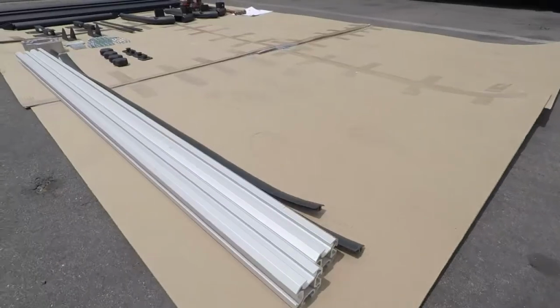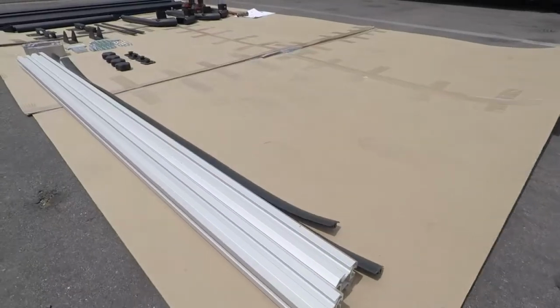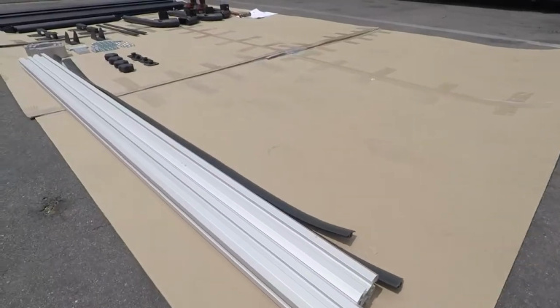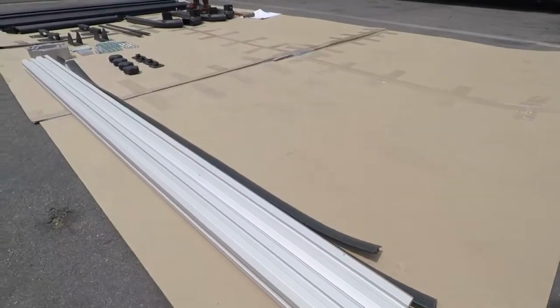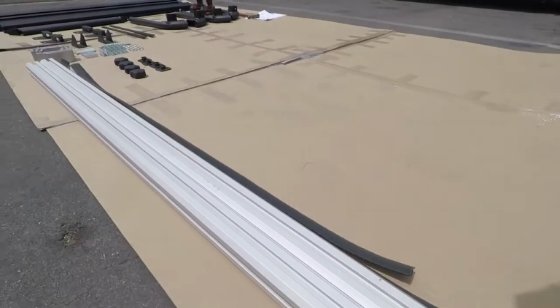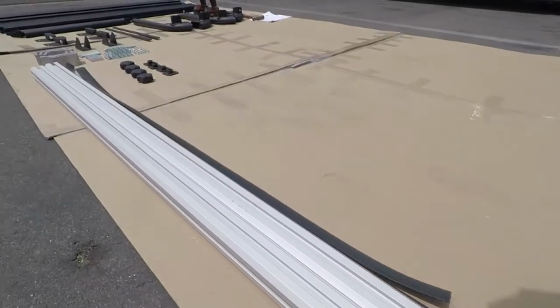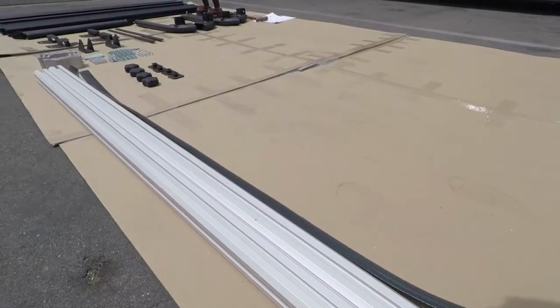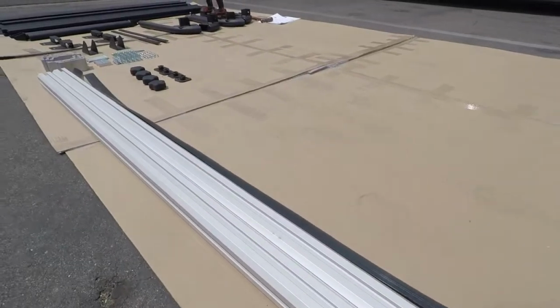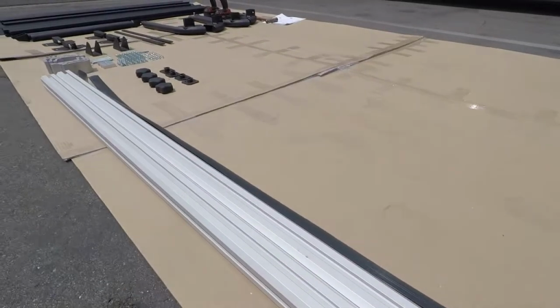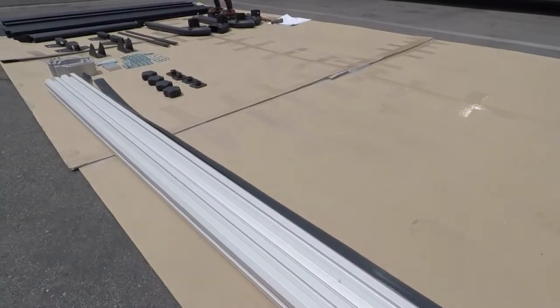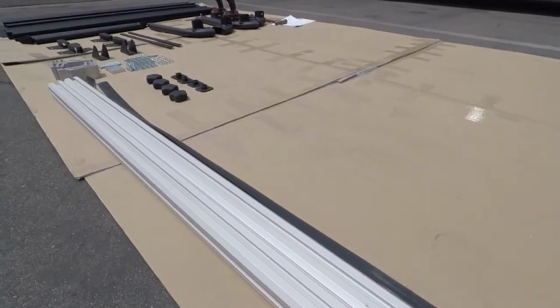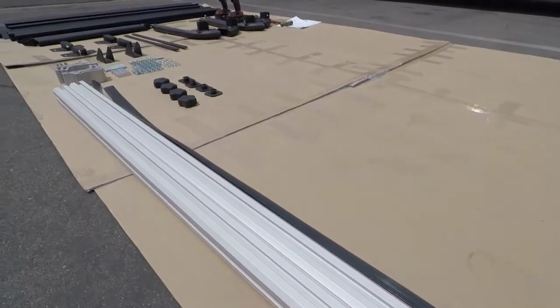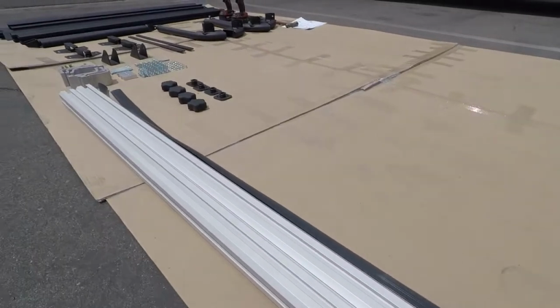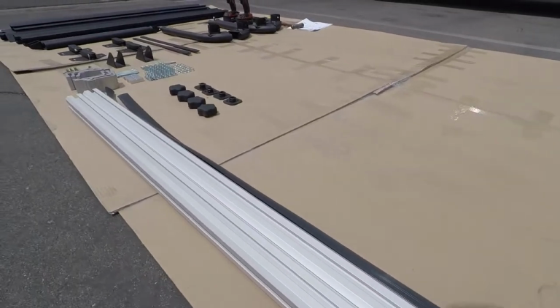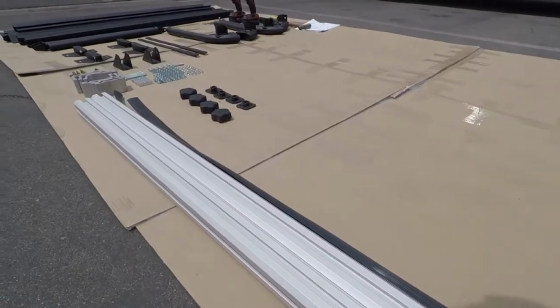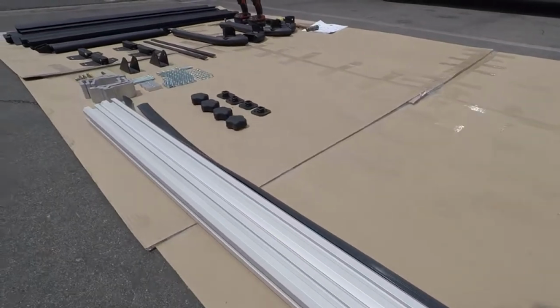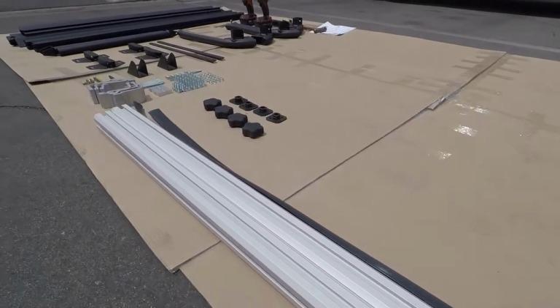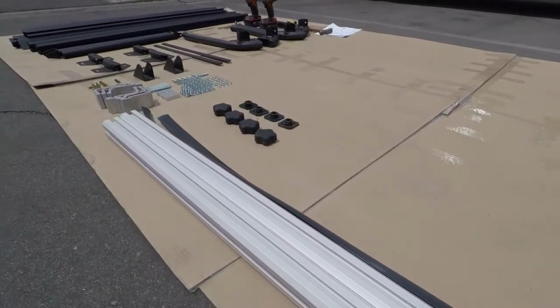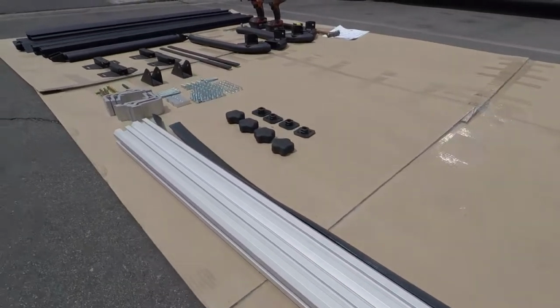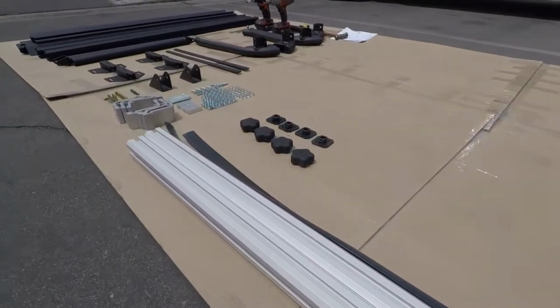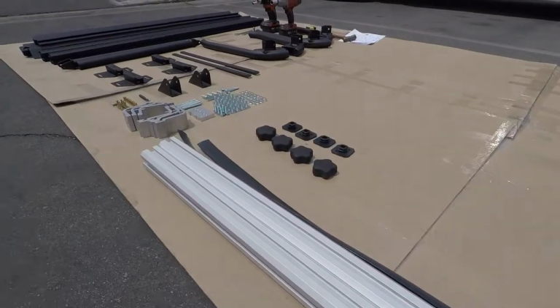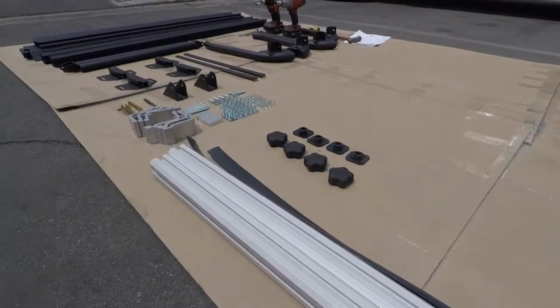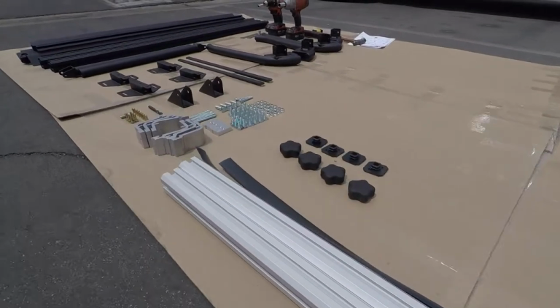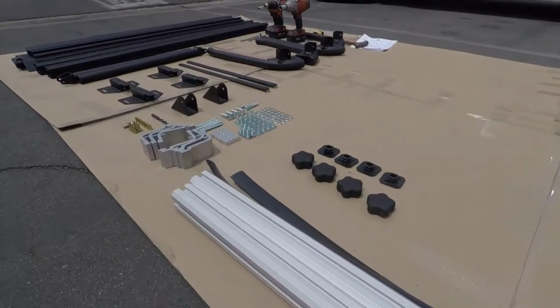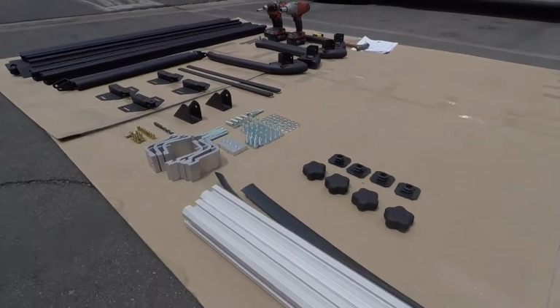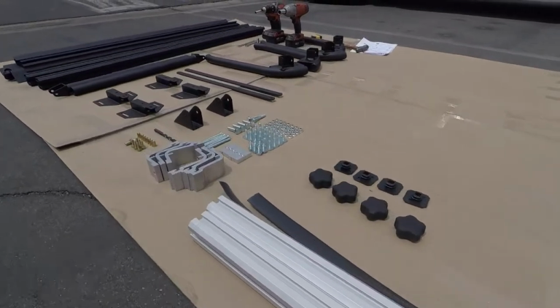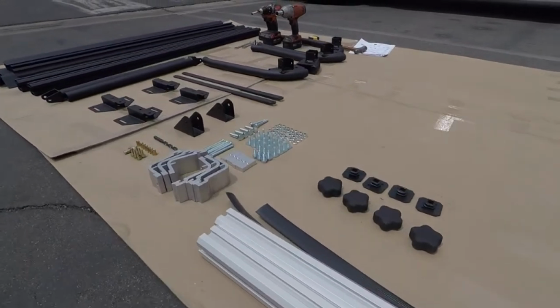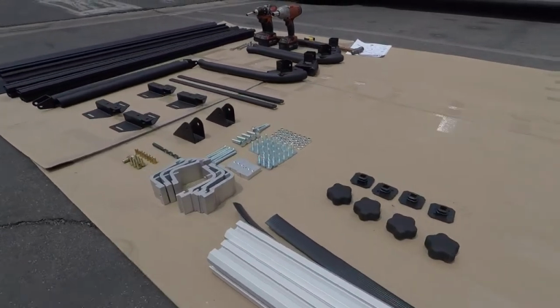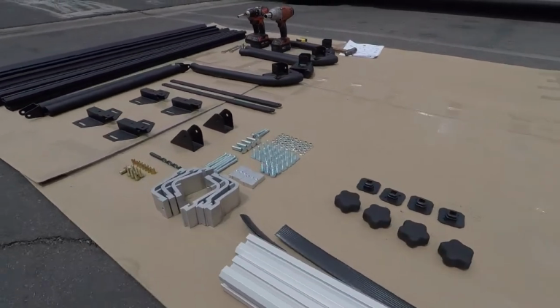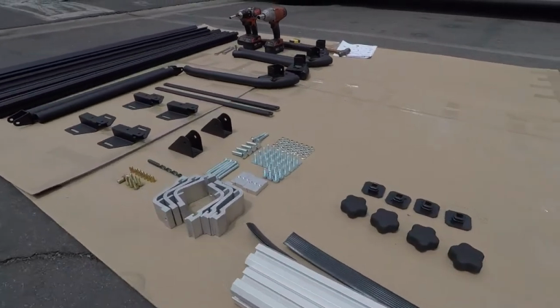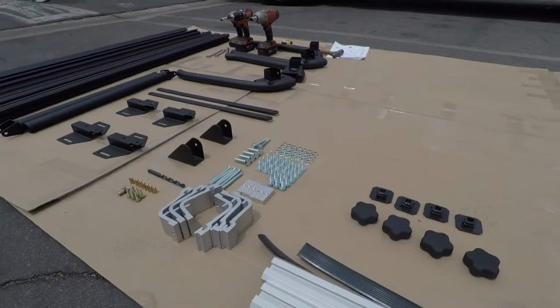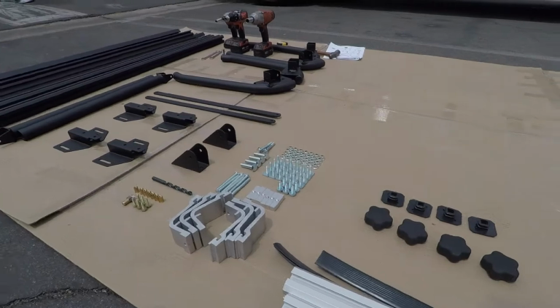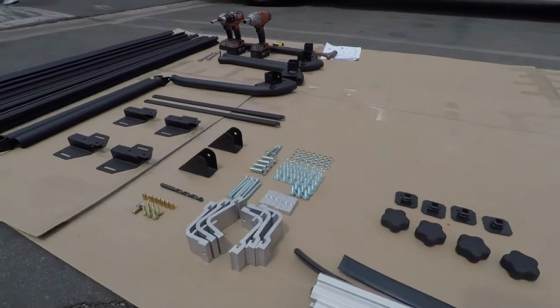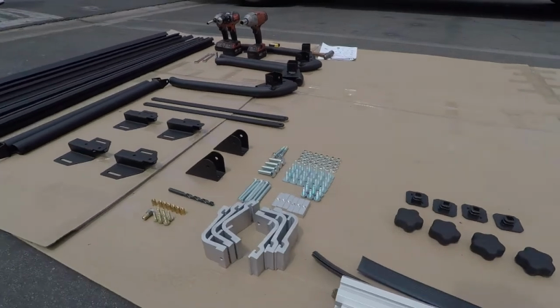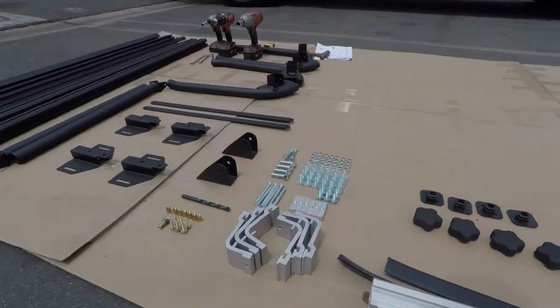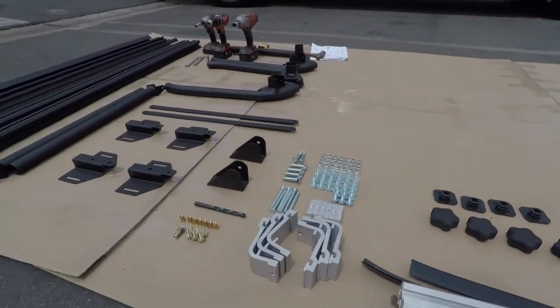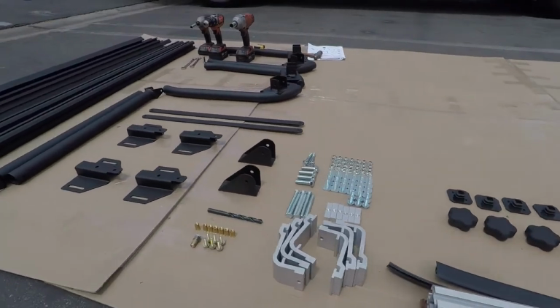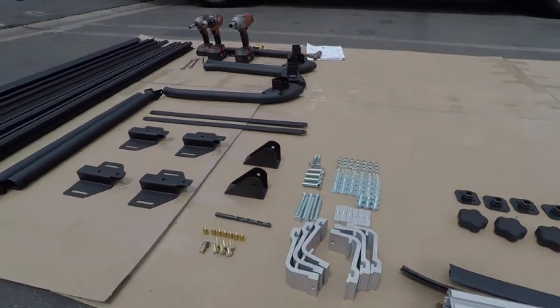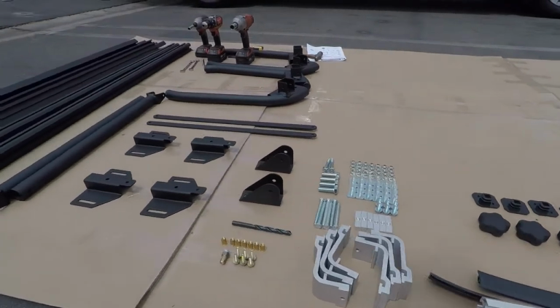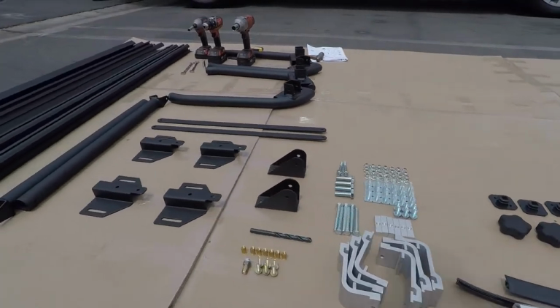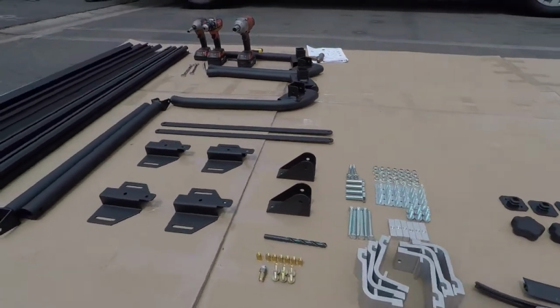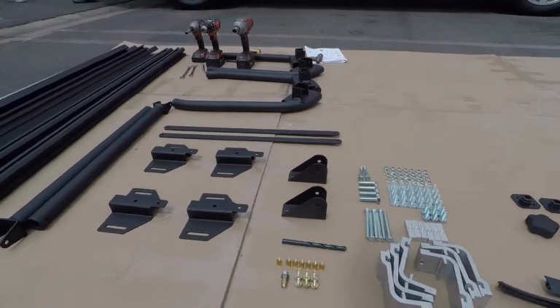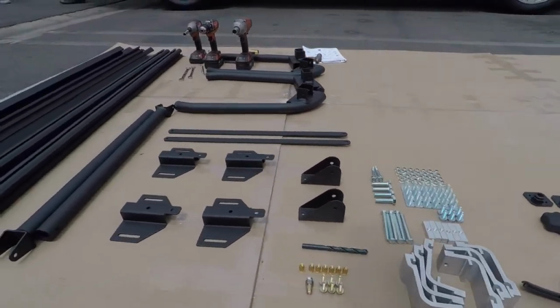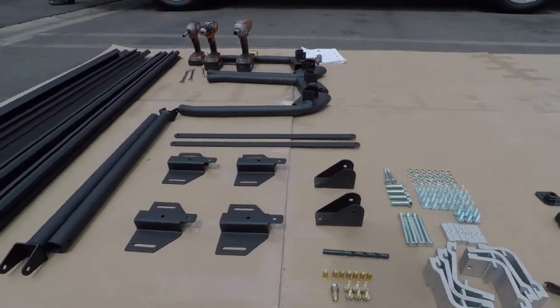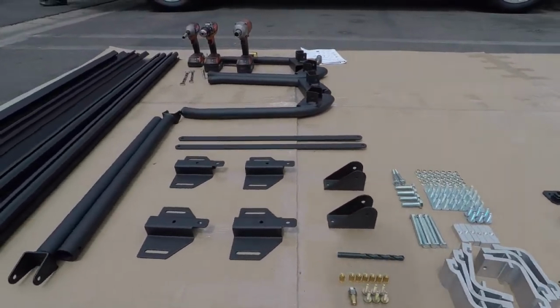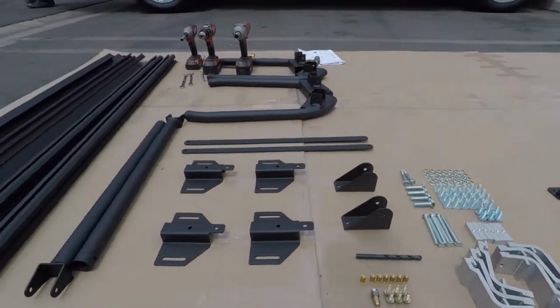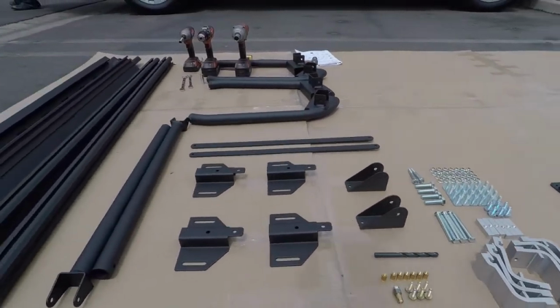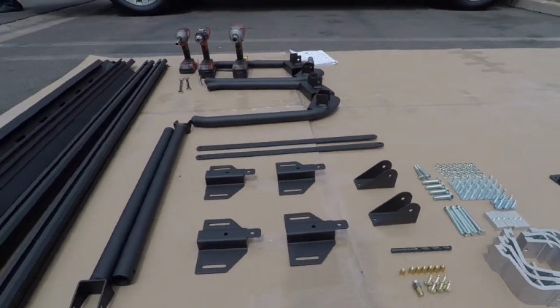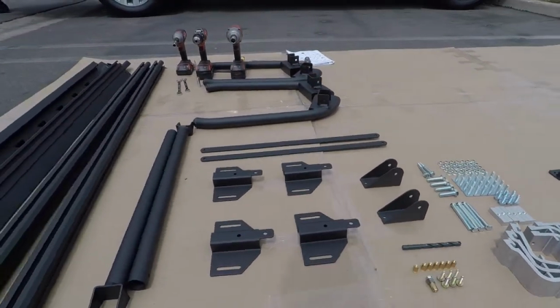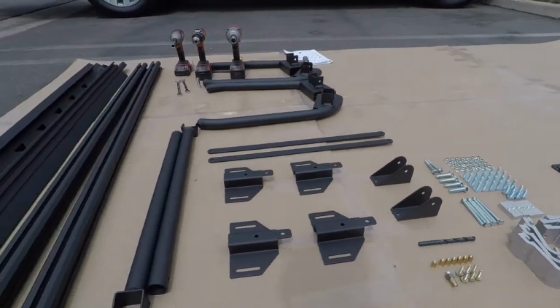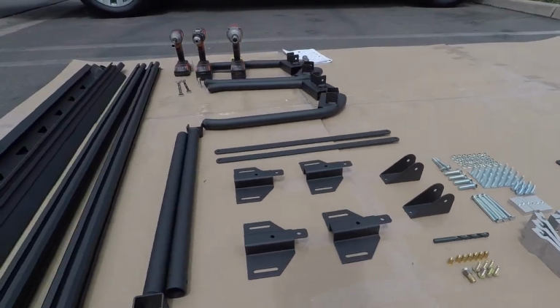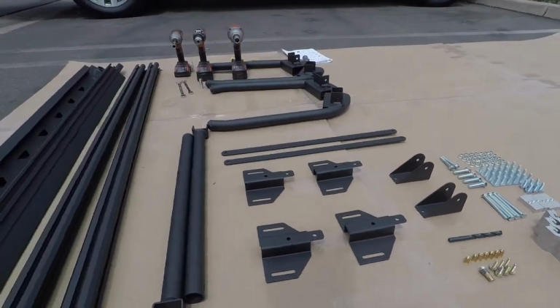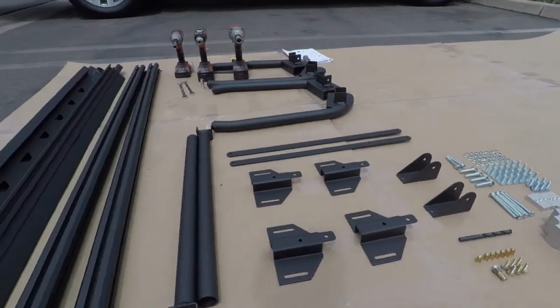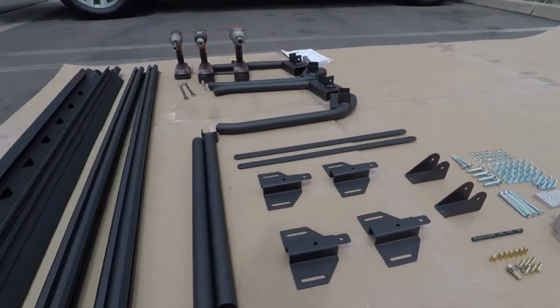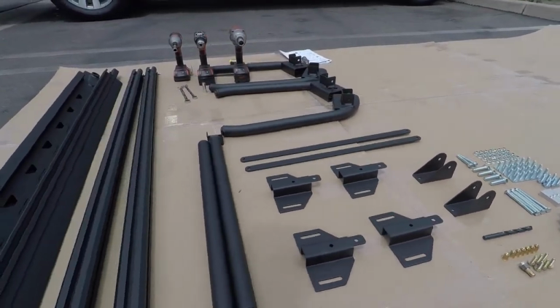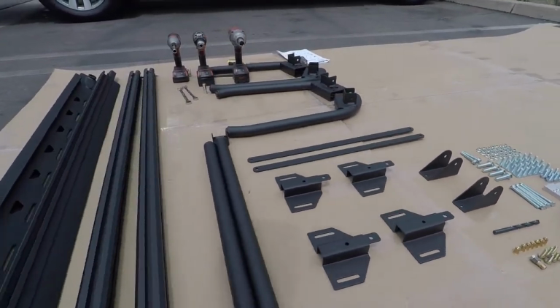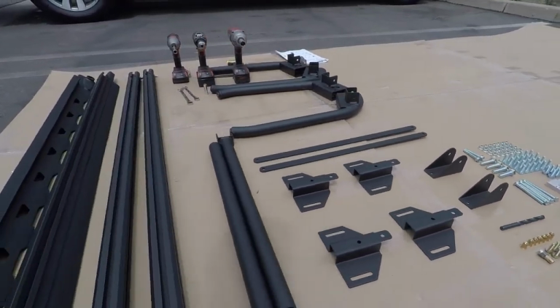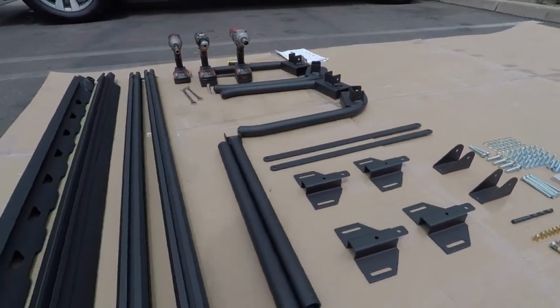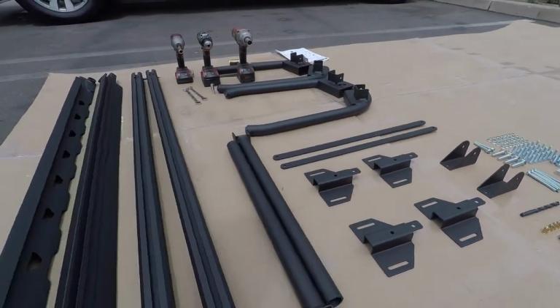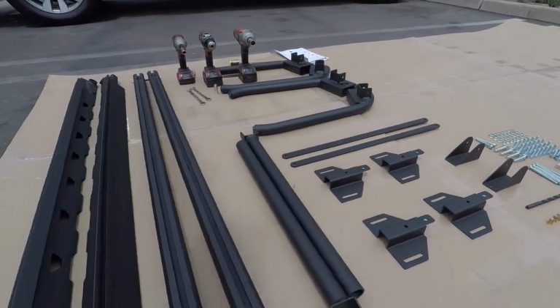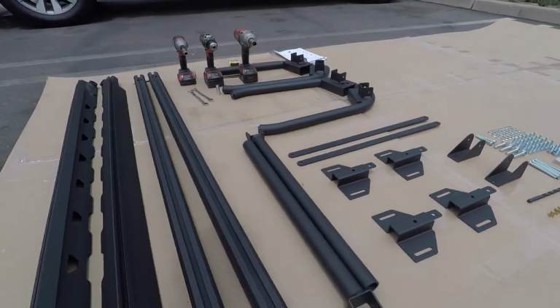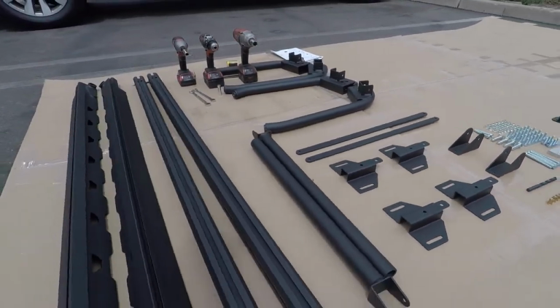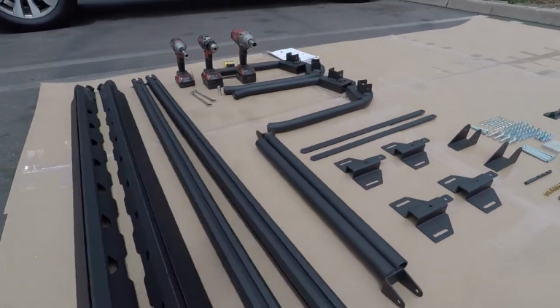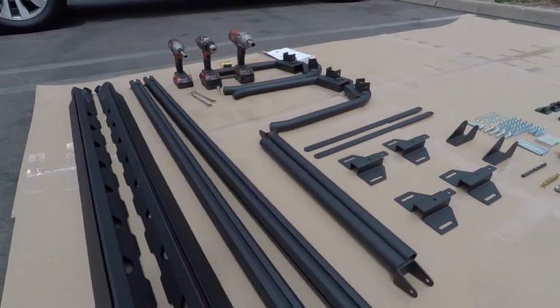To begin, we recommend laying out all of the inventory on a blanket or mat to make sure all the parts are ready for install.